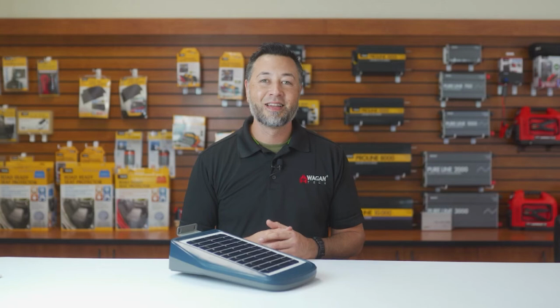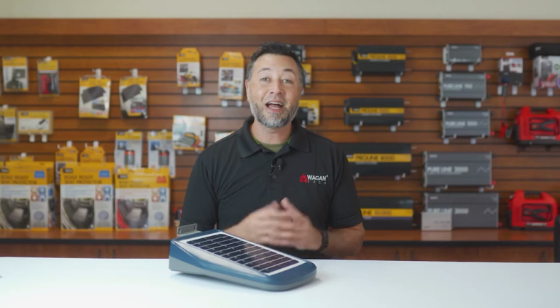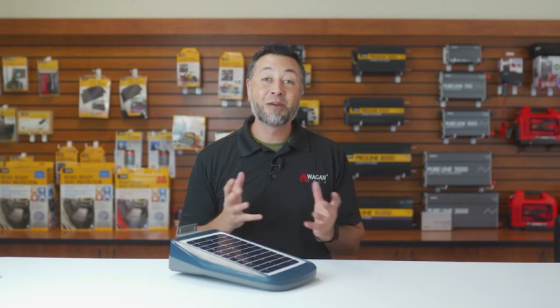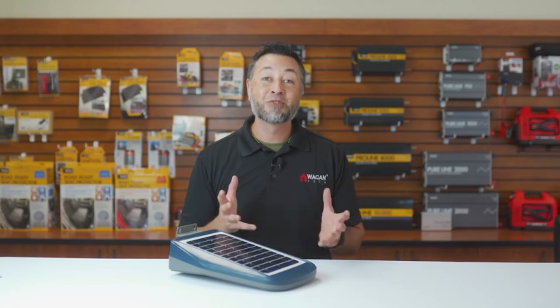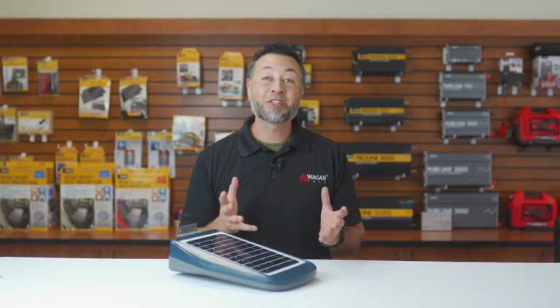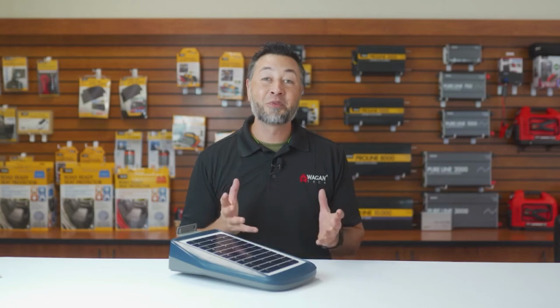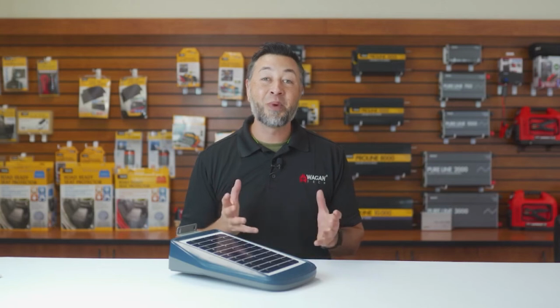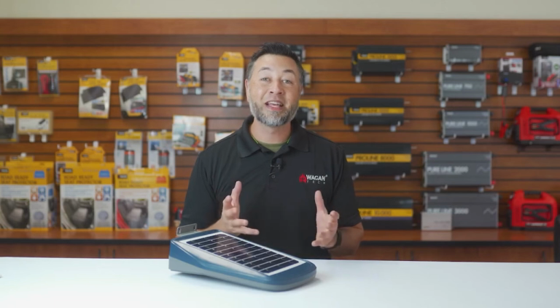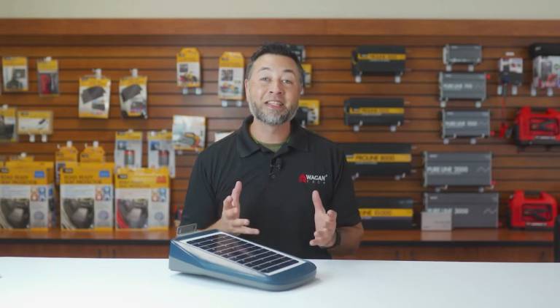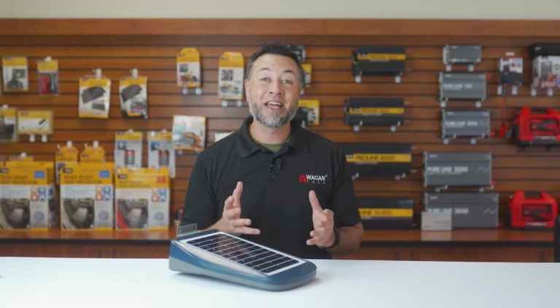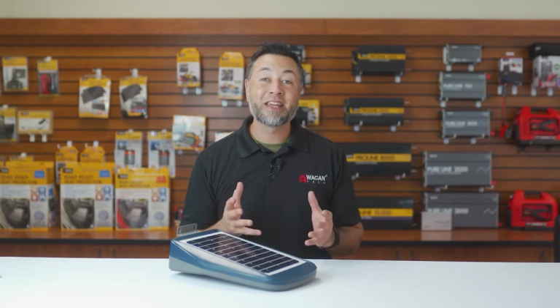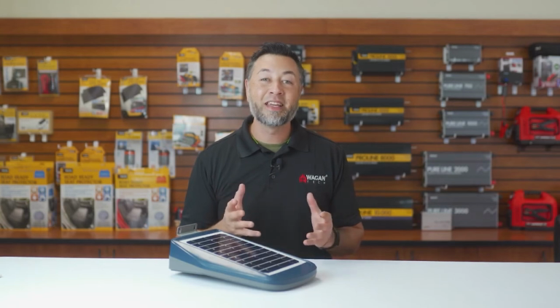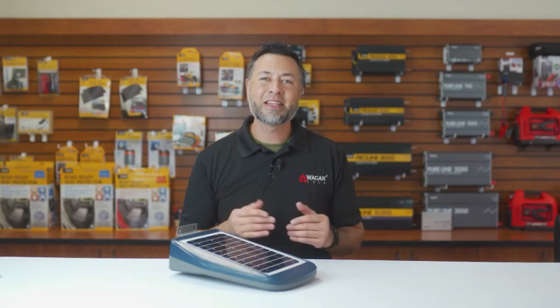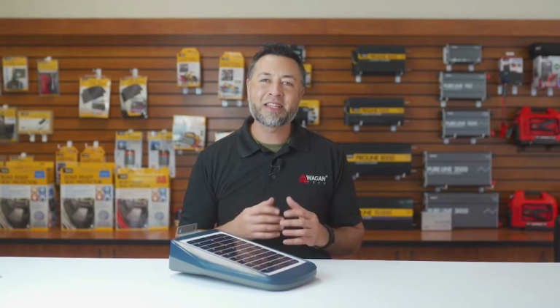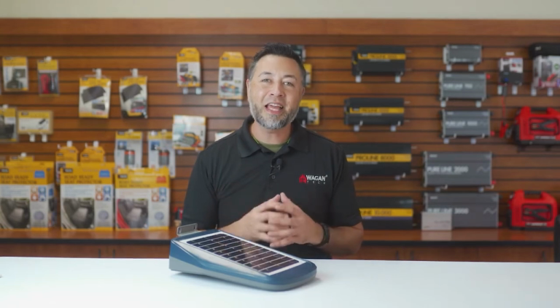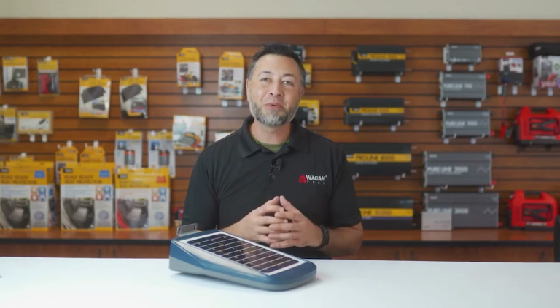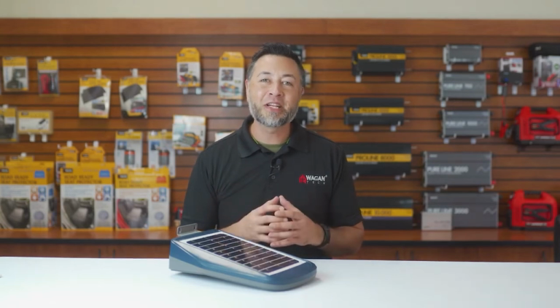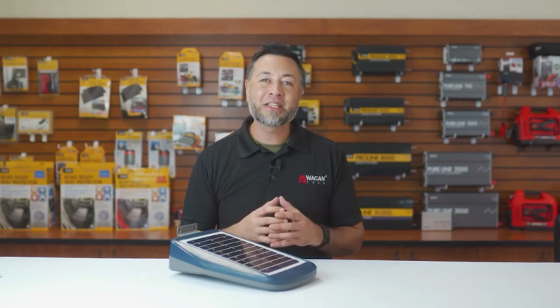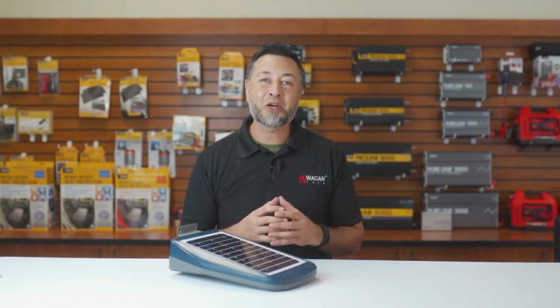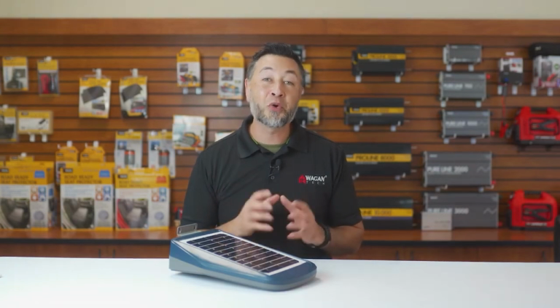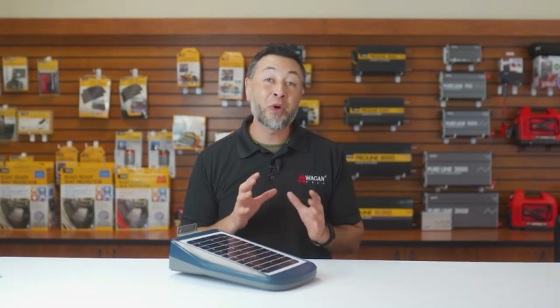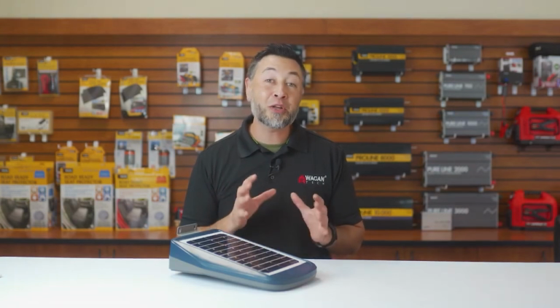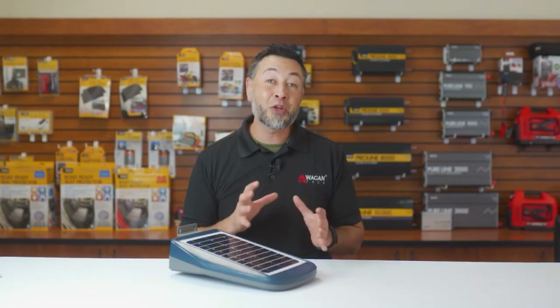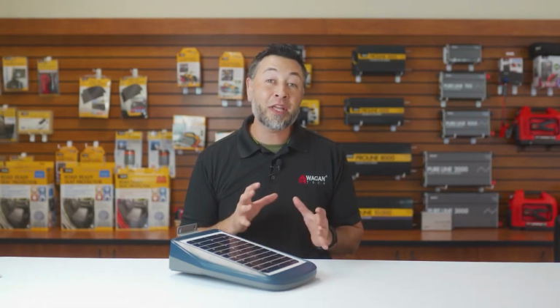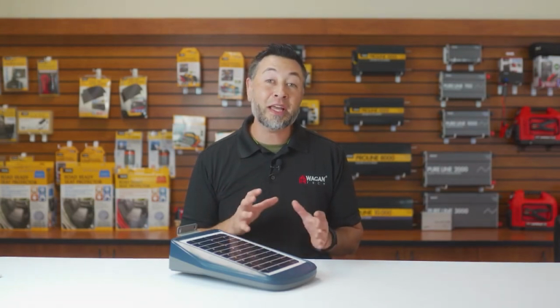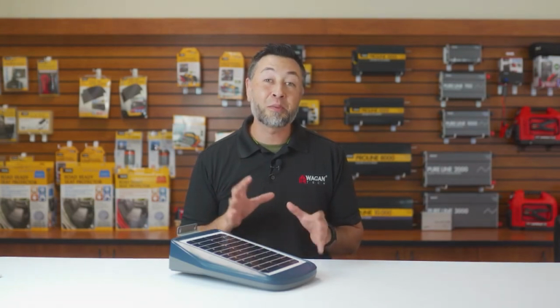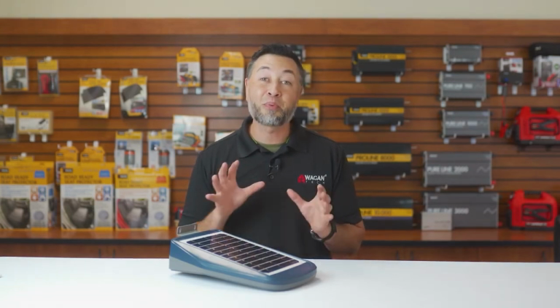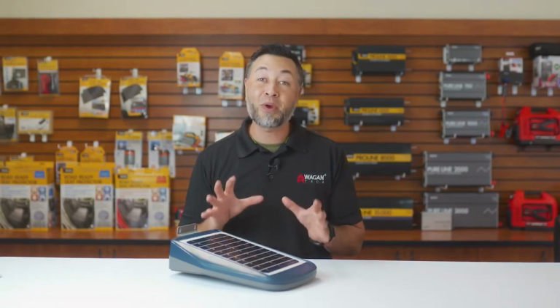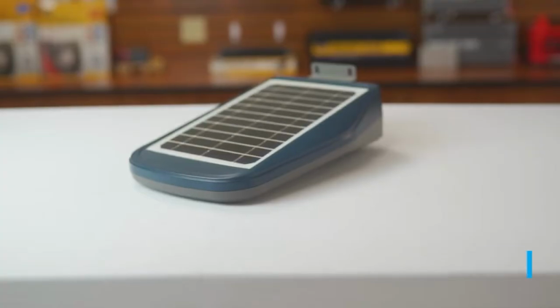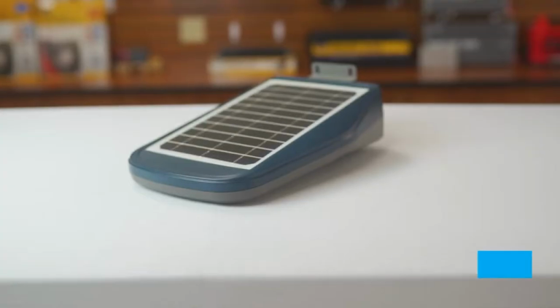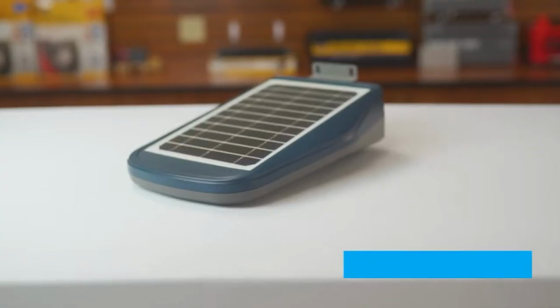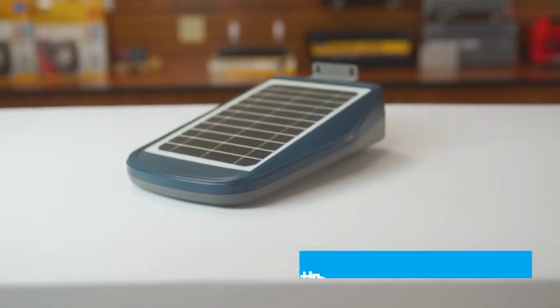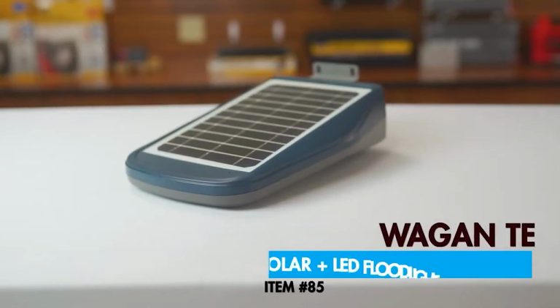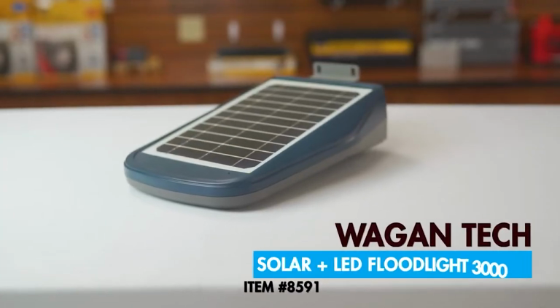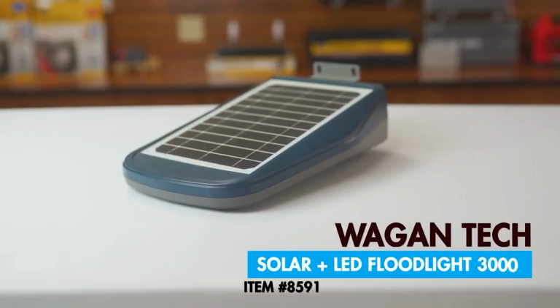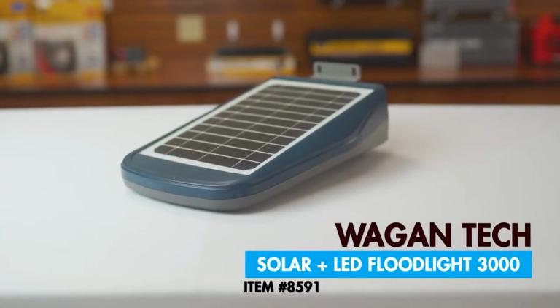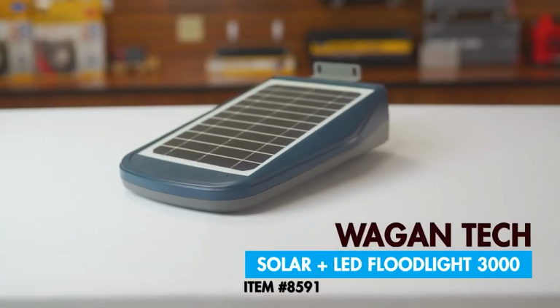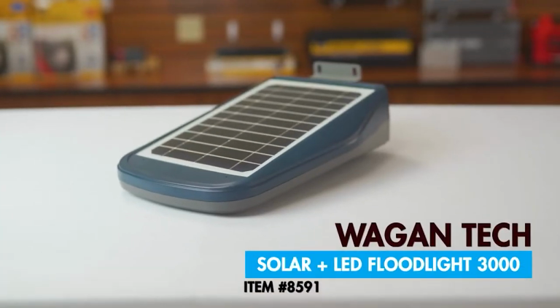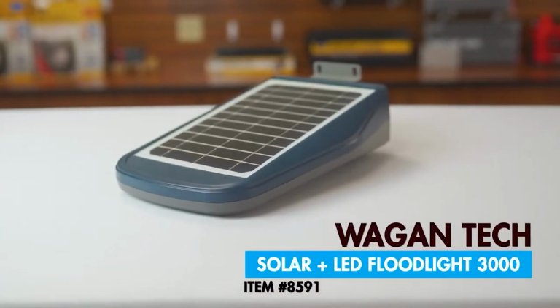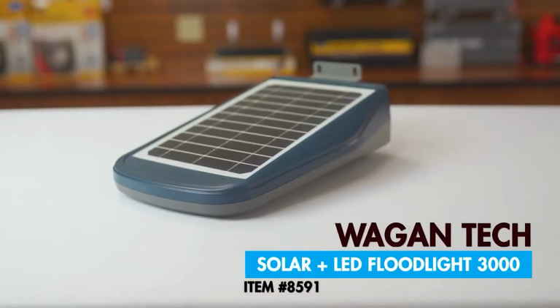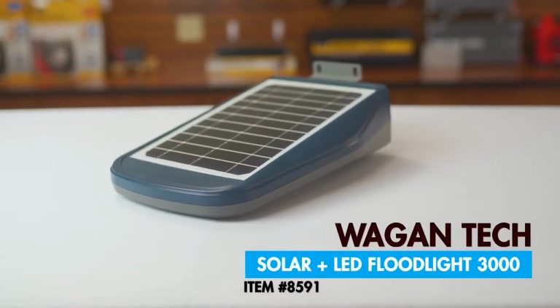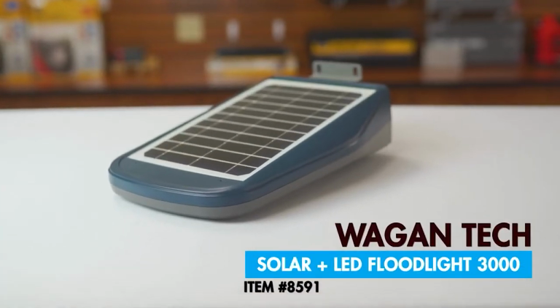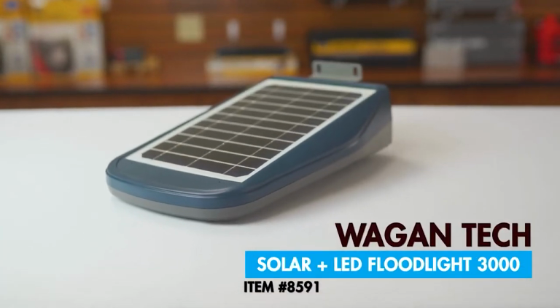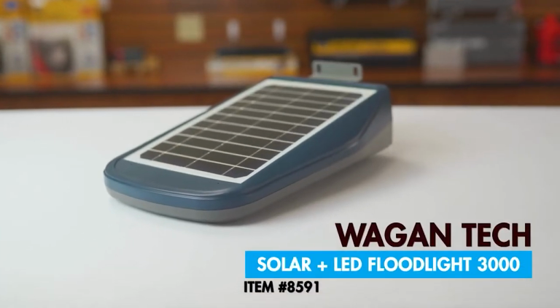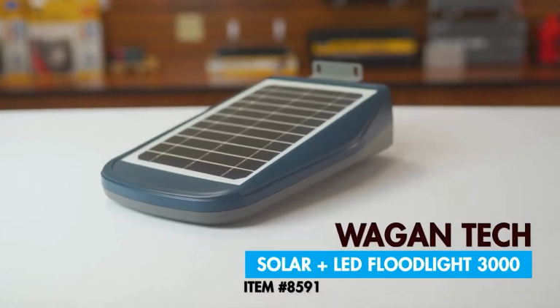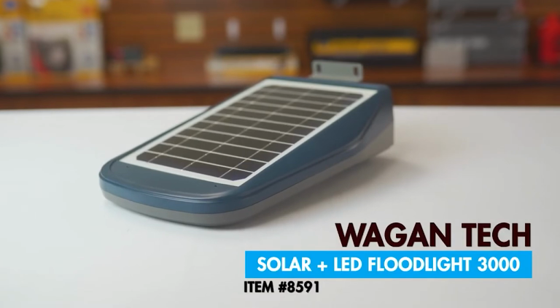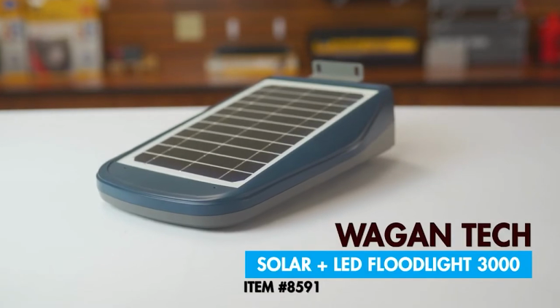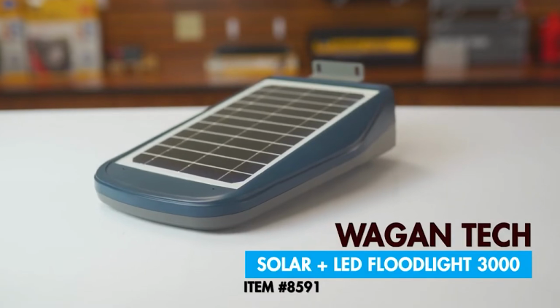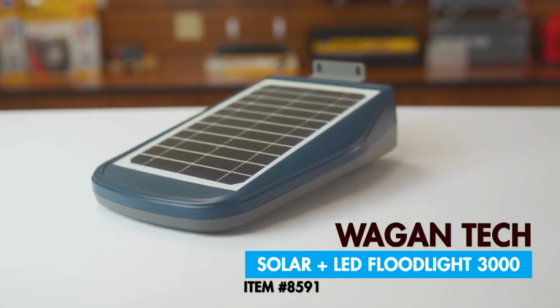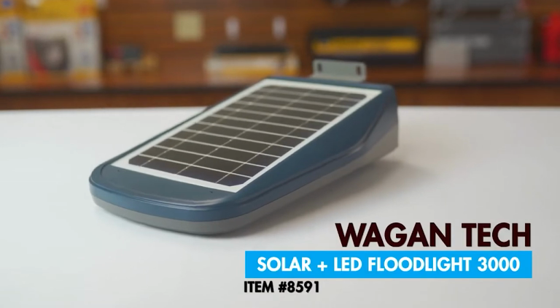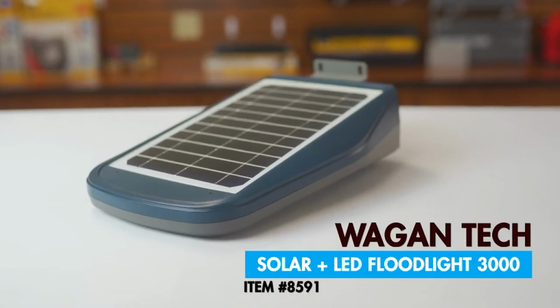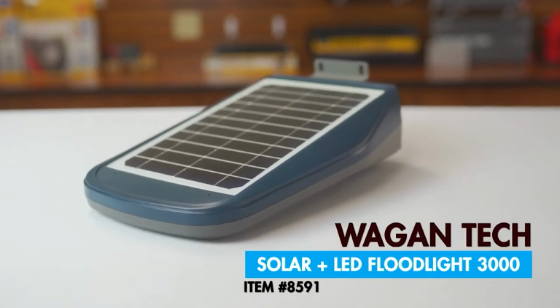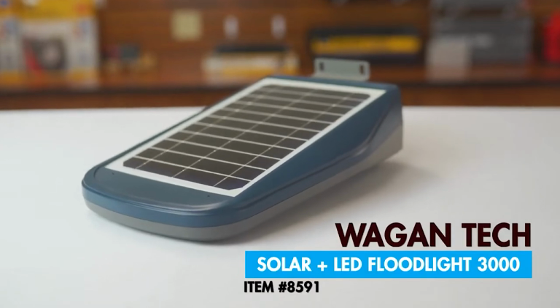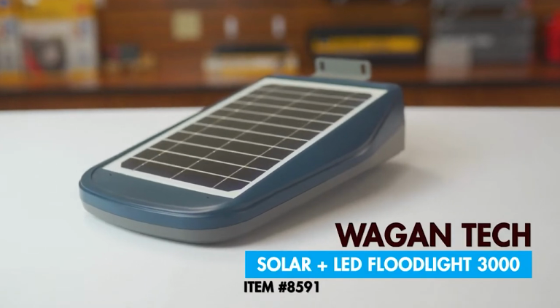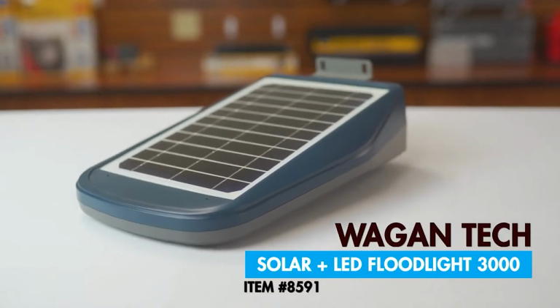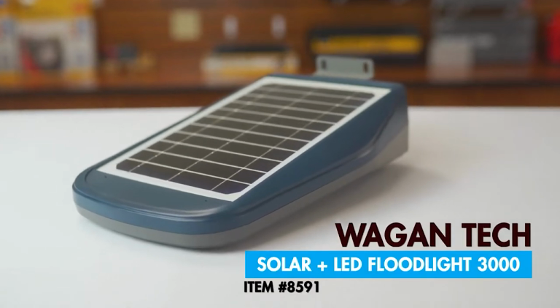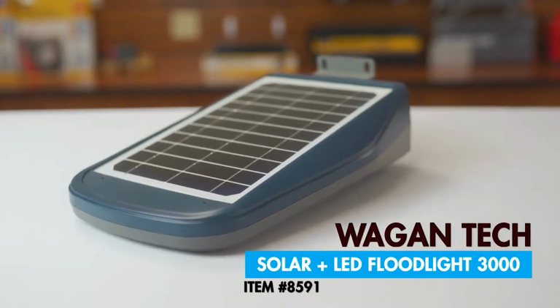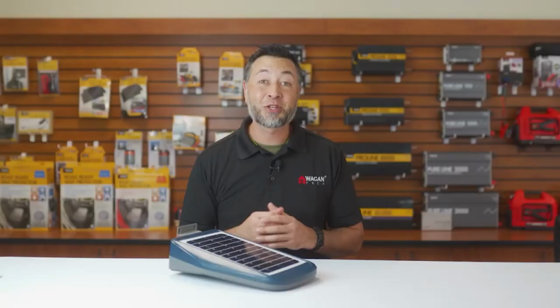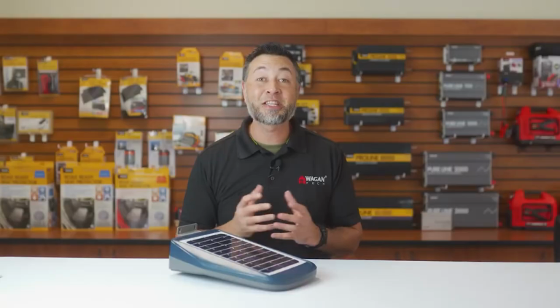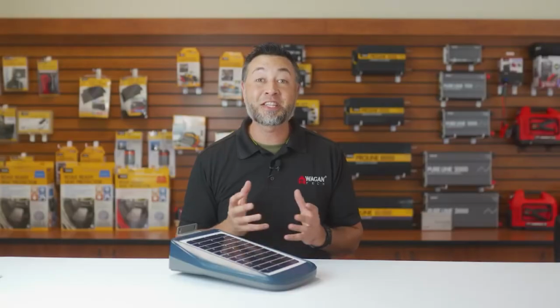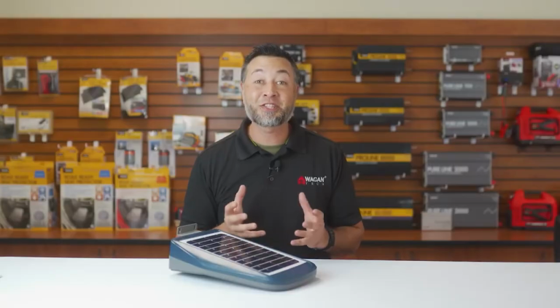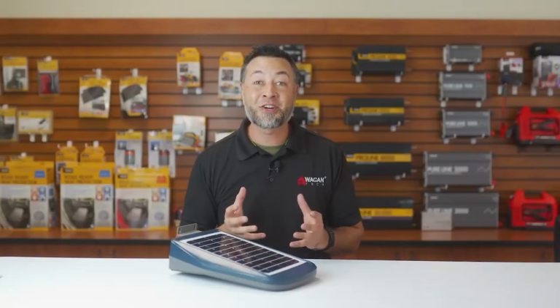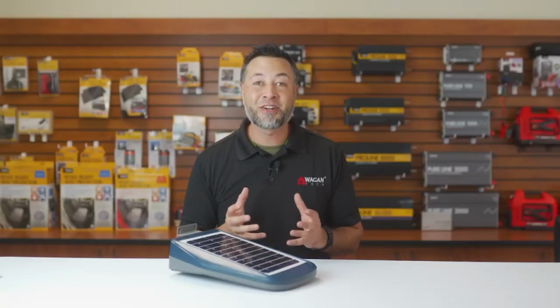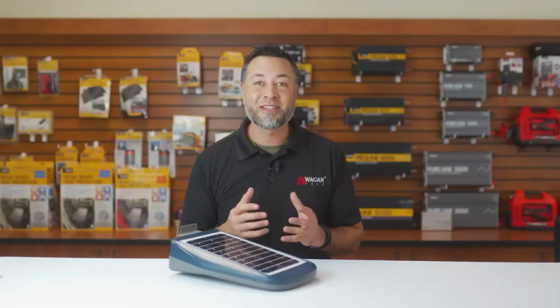Hi, I'm Justin from Wagon Tech, and today we're going to take a quick look at the brand new solar LED floodlight 3000. So let's get started.